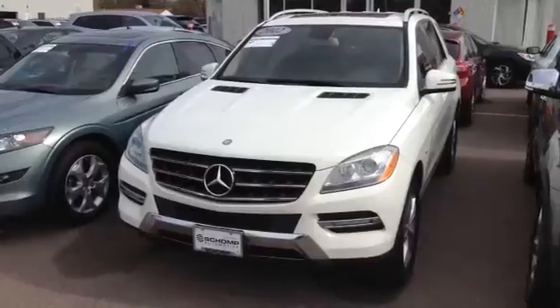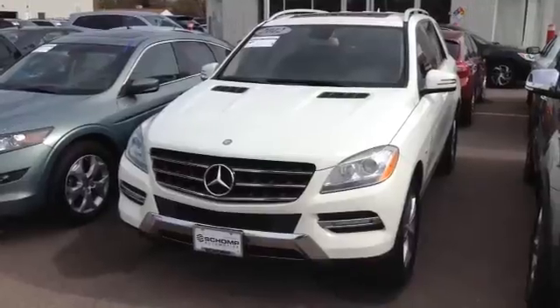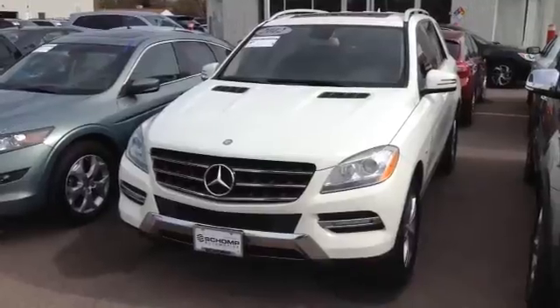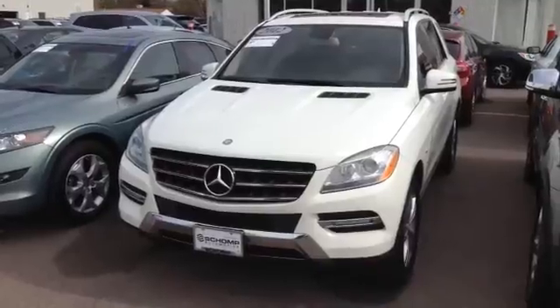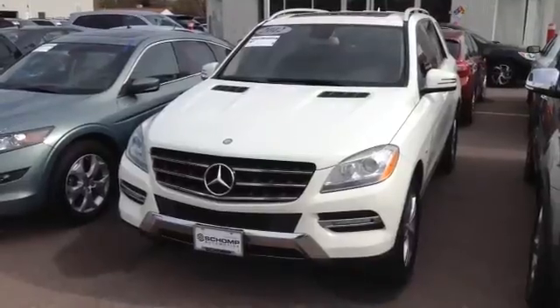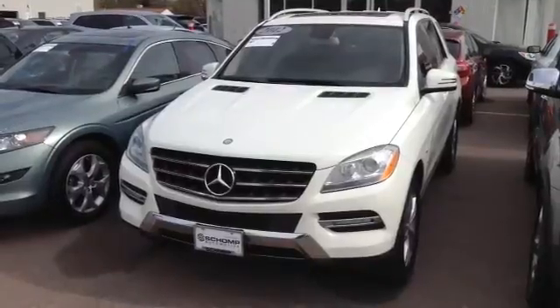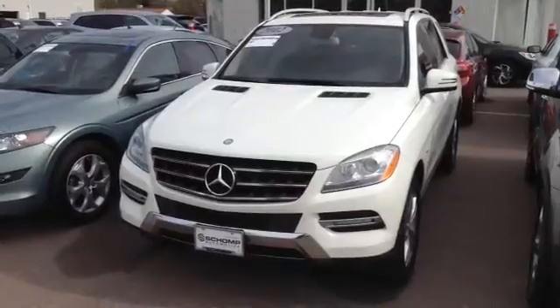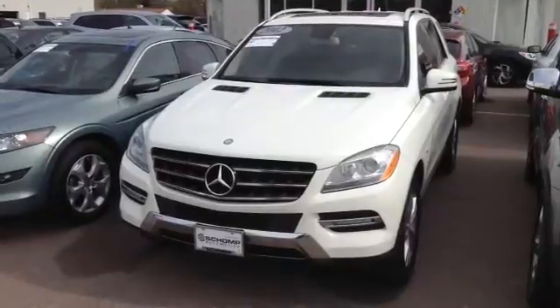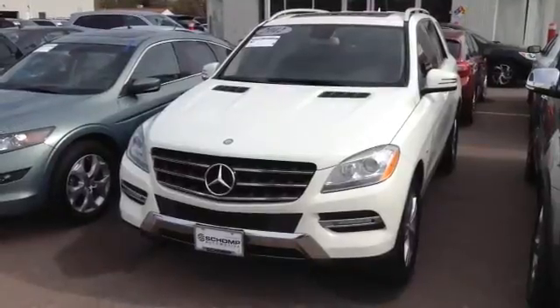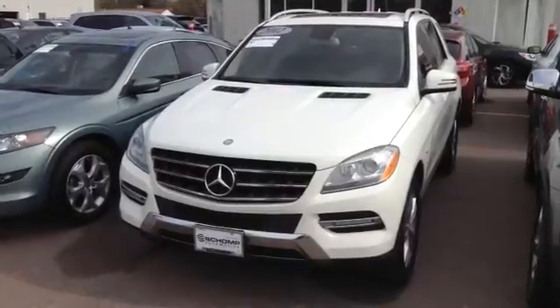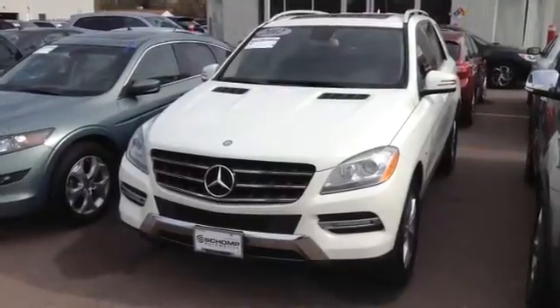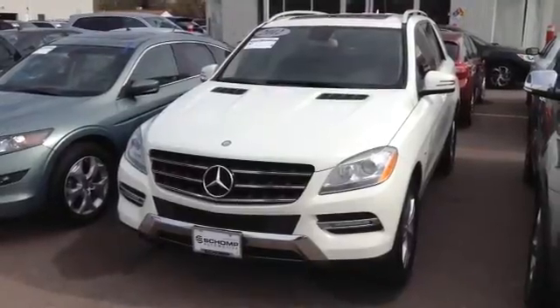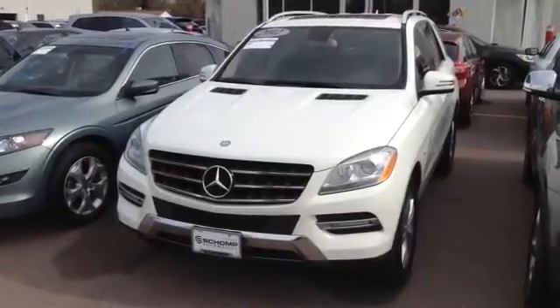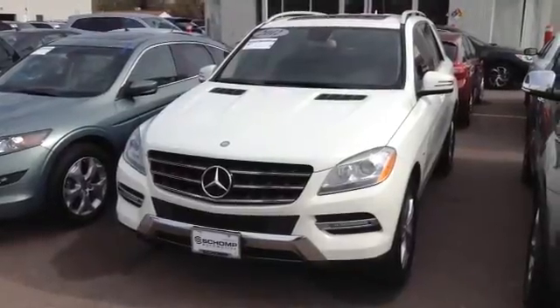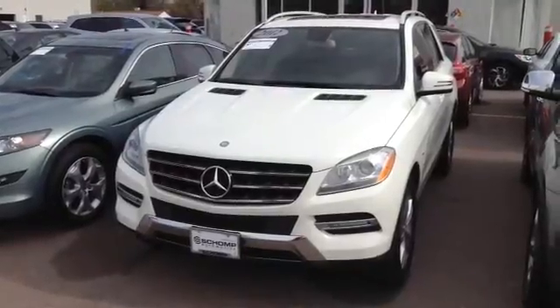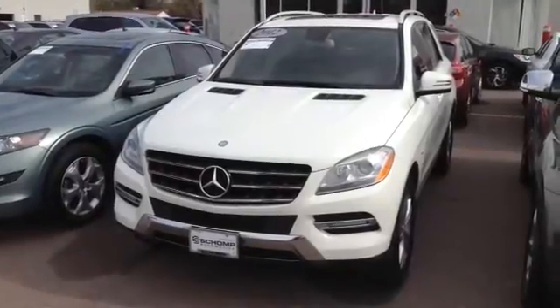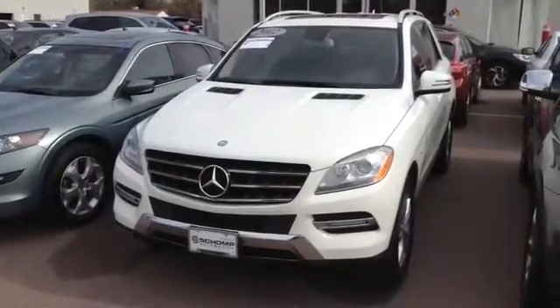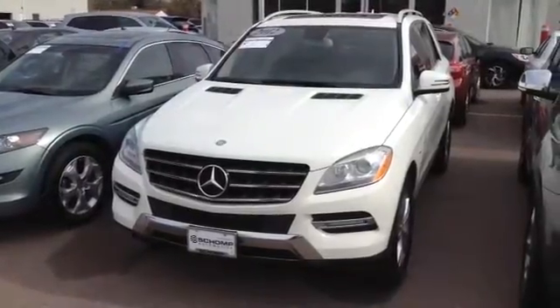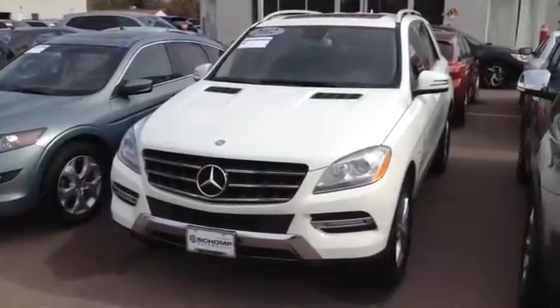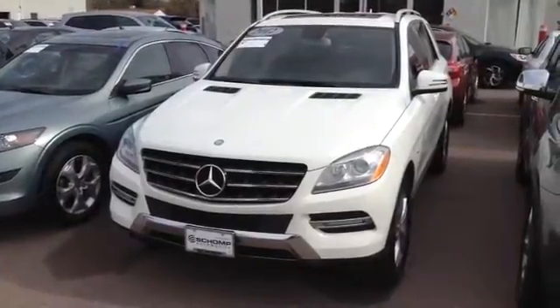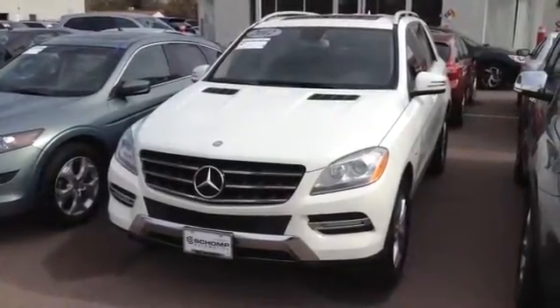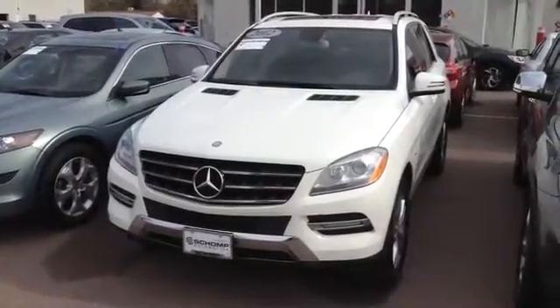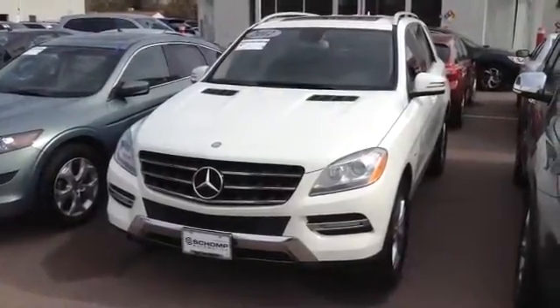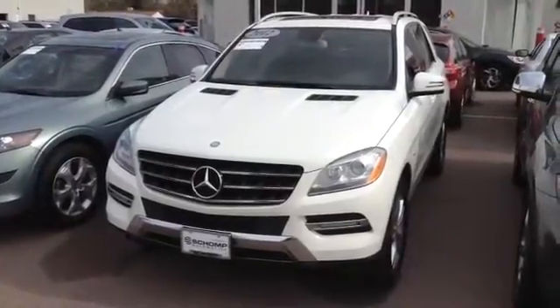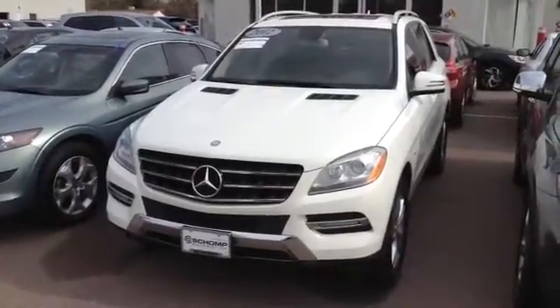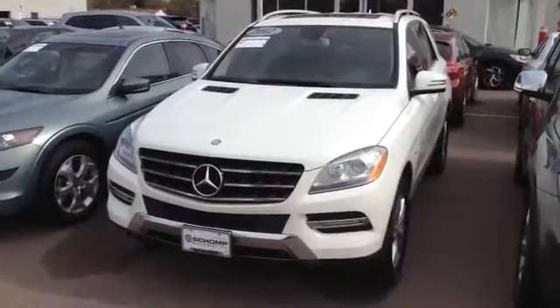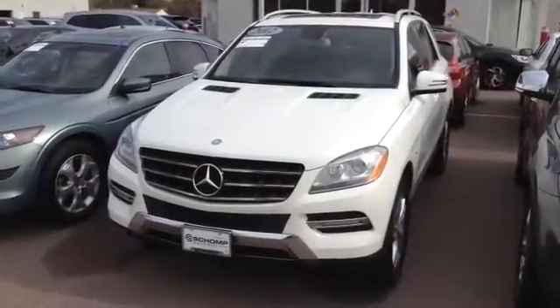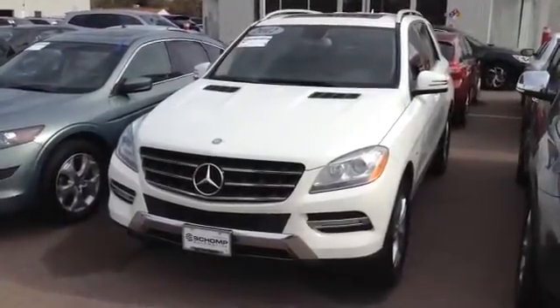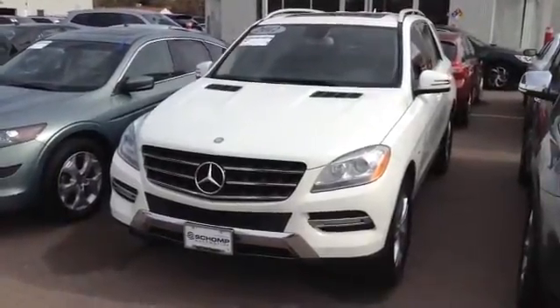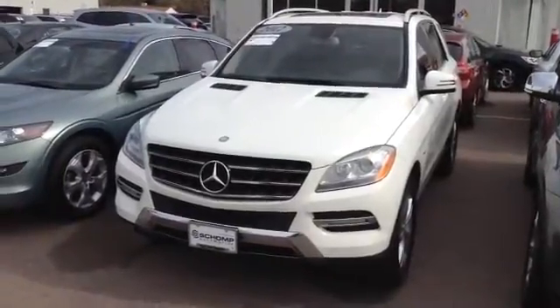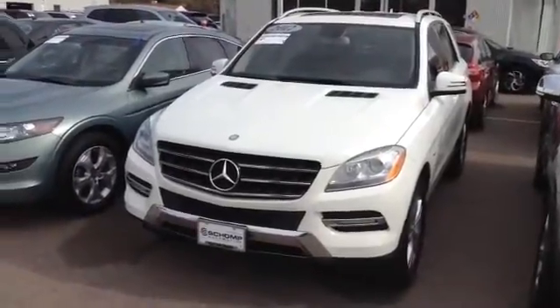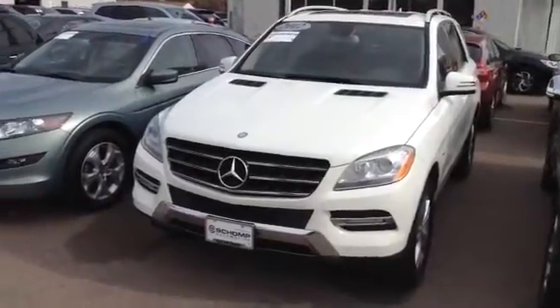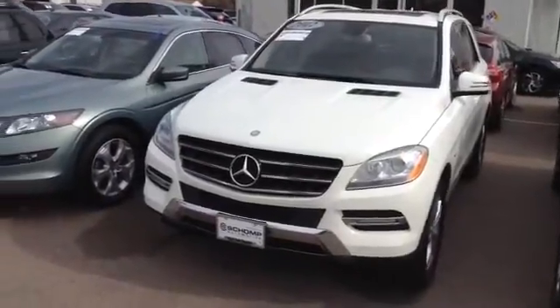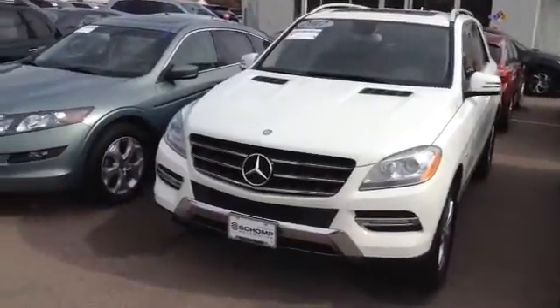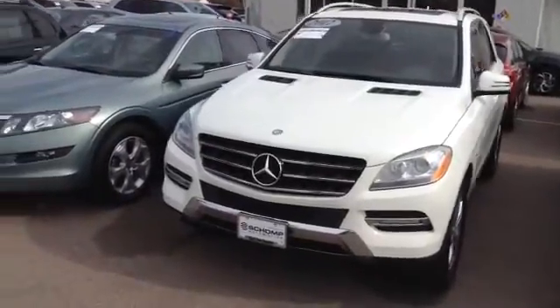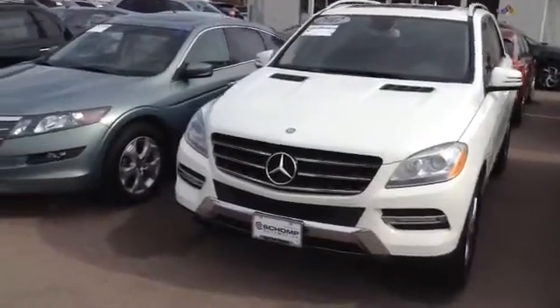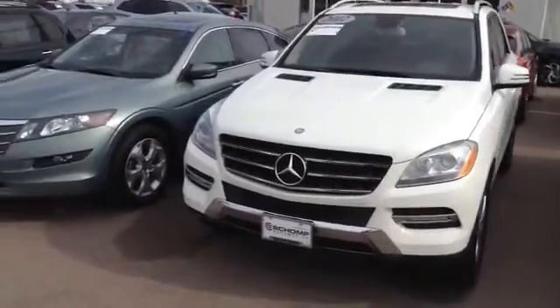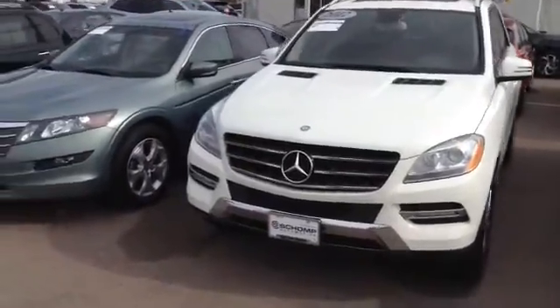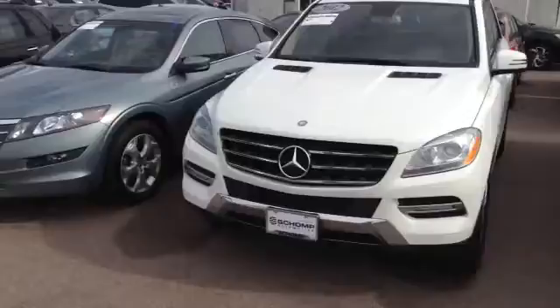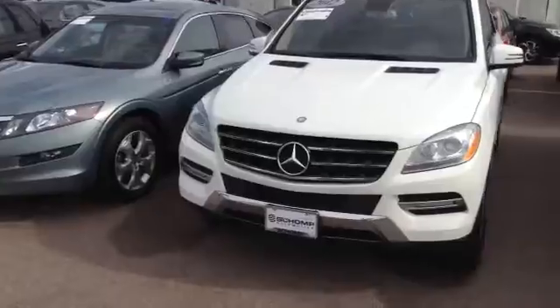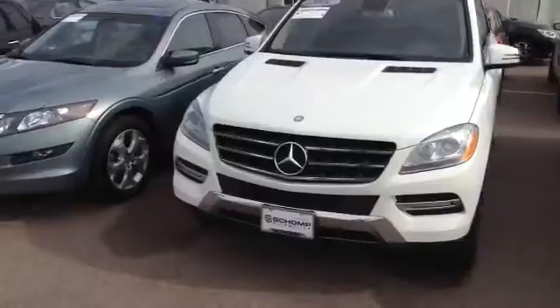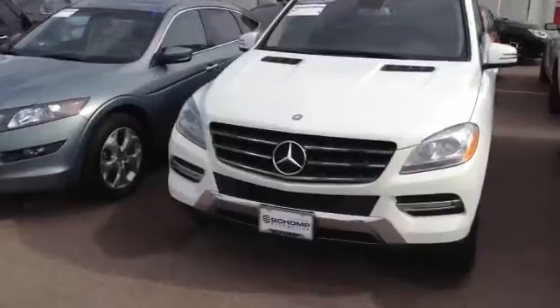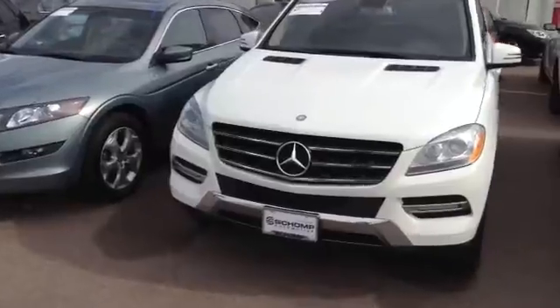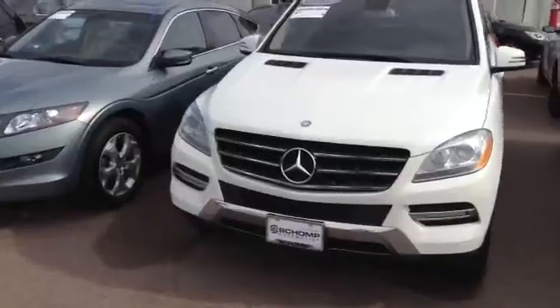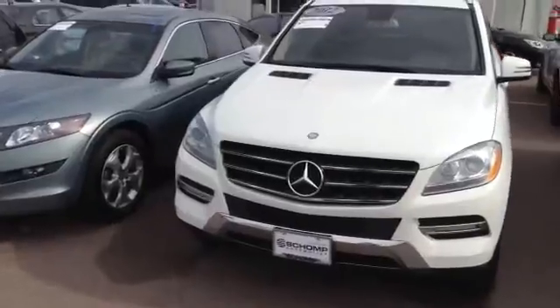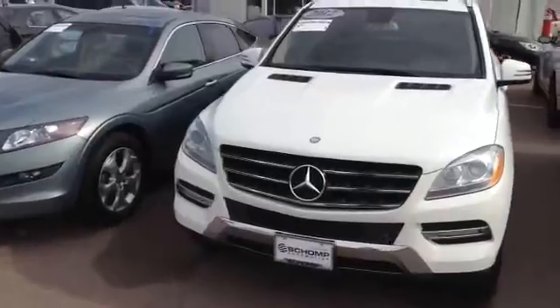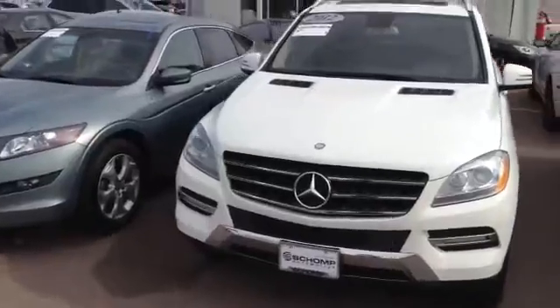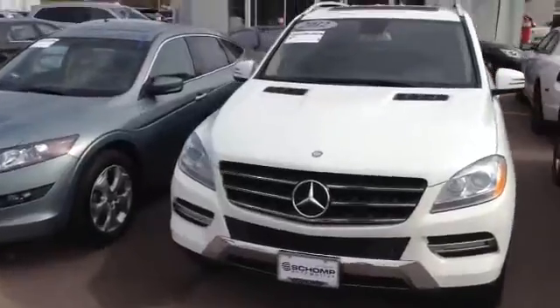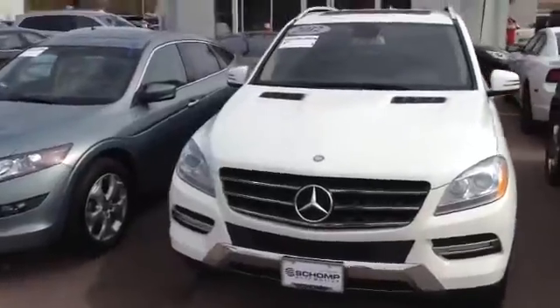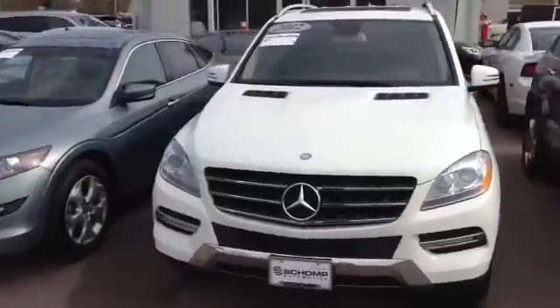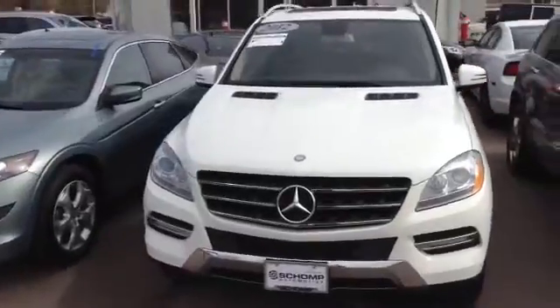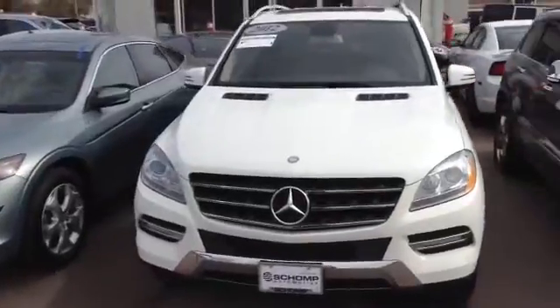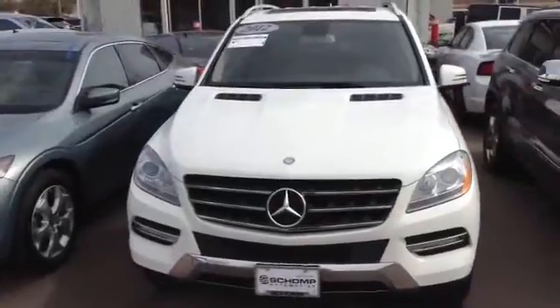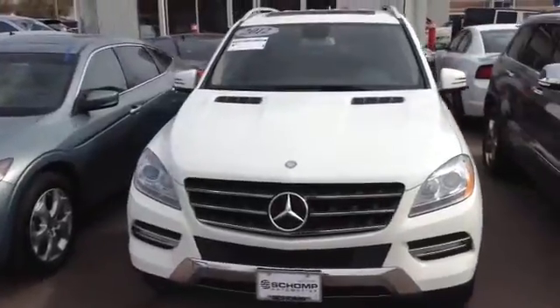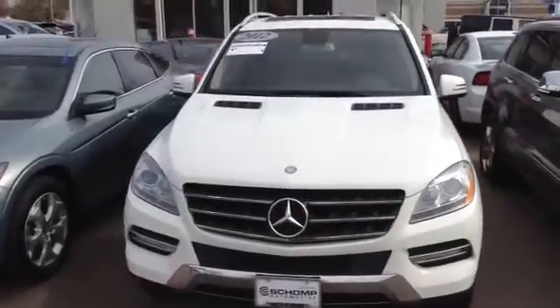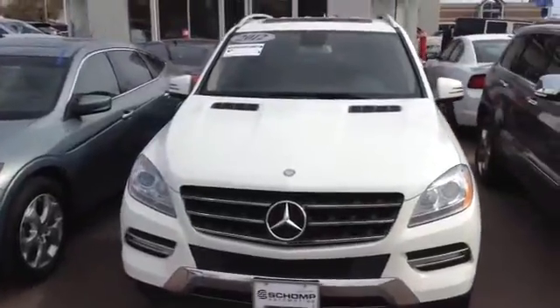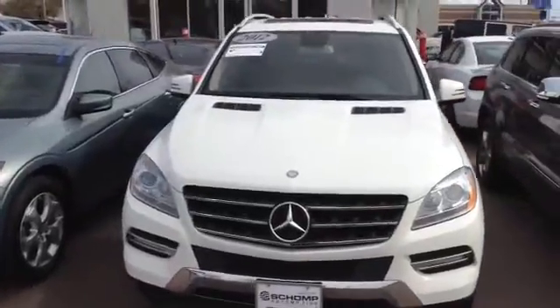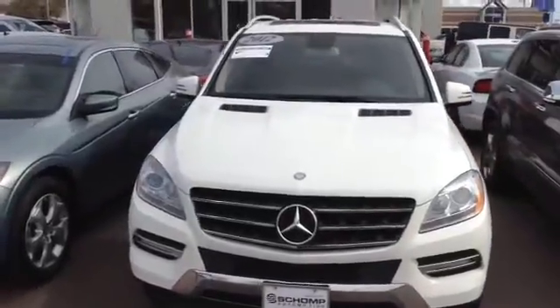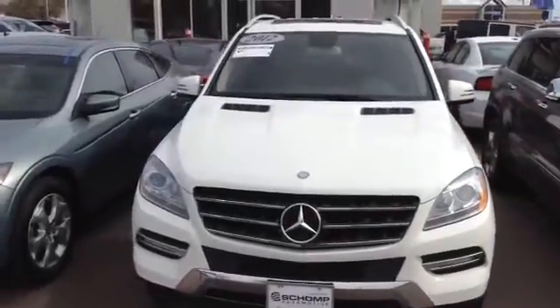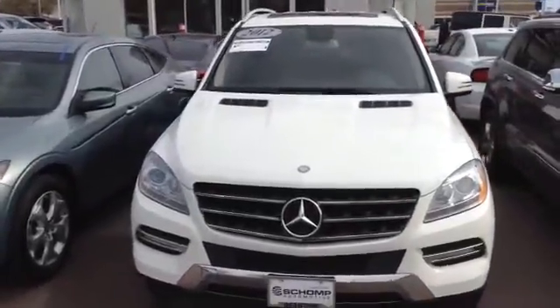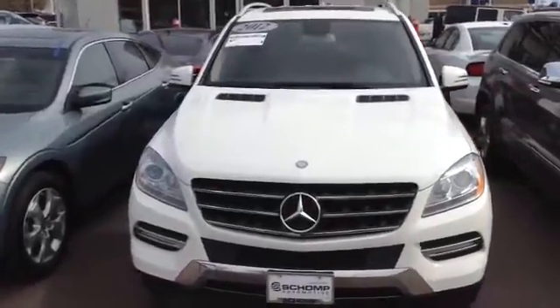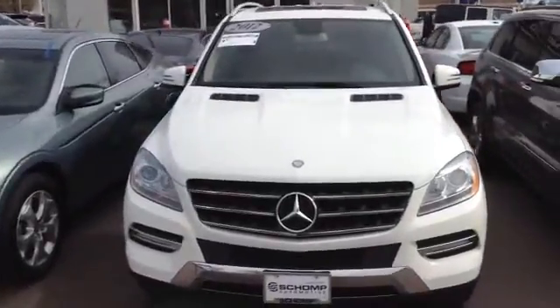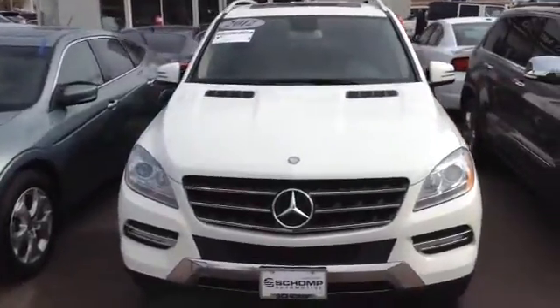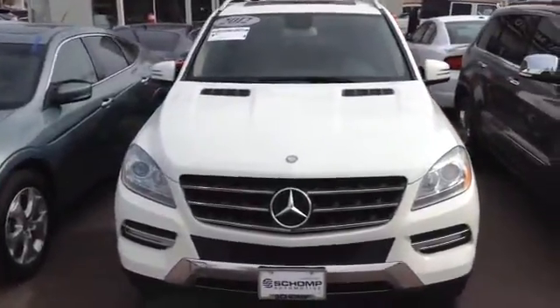Hello, this is Adrian Novak from Shop Mini. This is the 2012 Mercedes ML350 that you had requested.